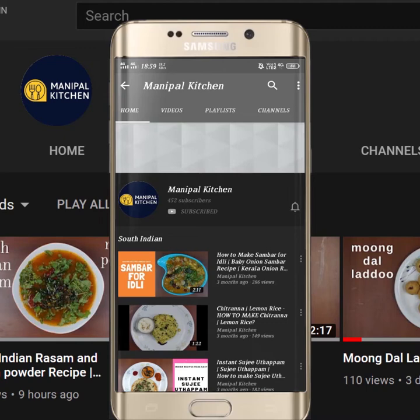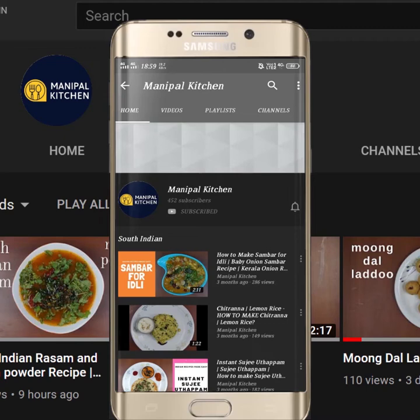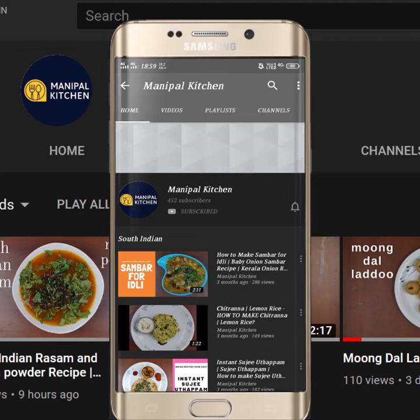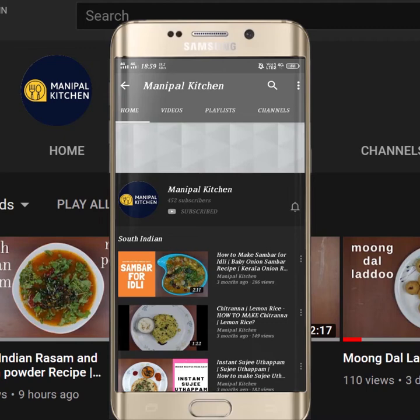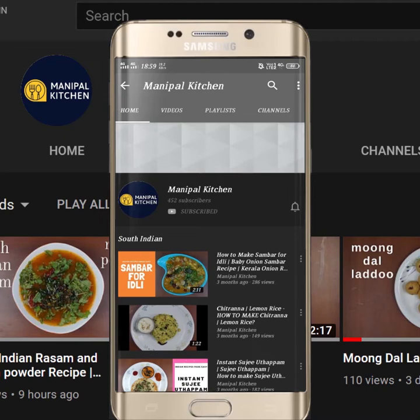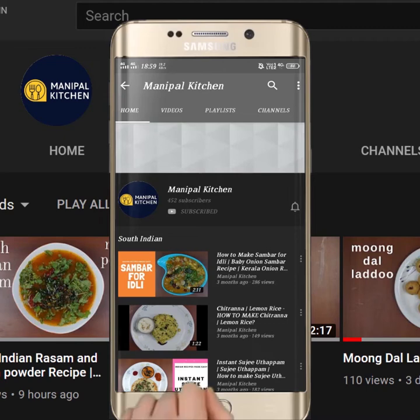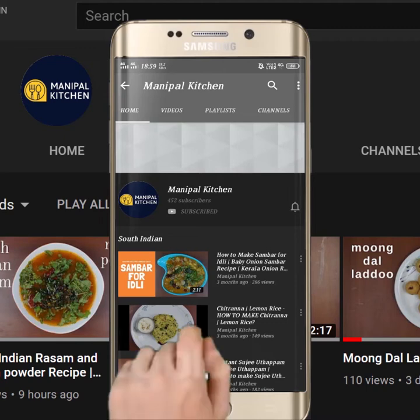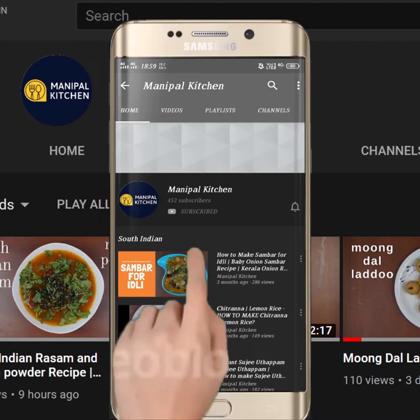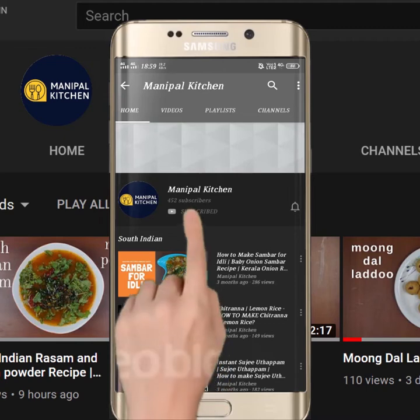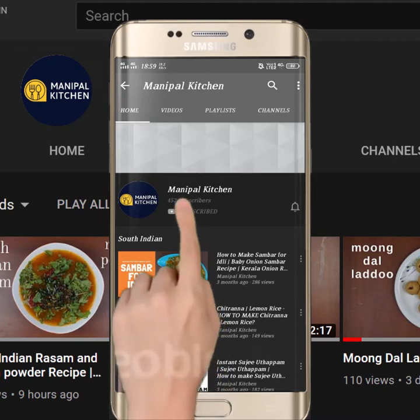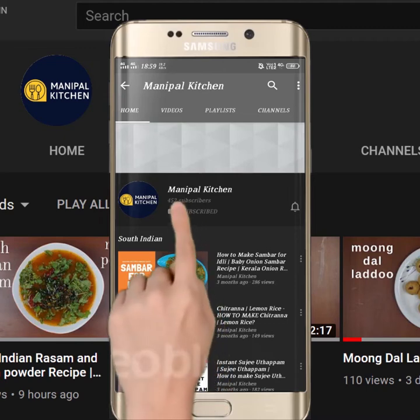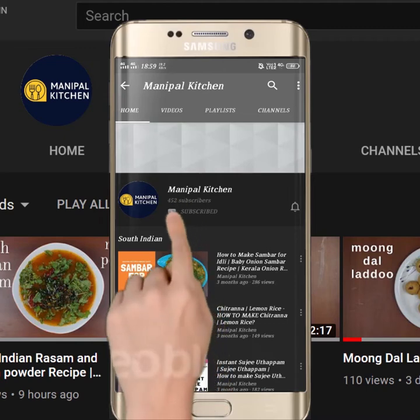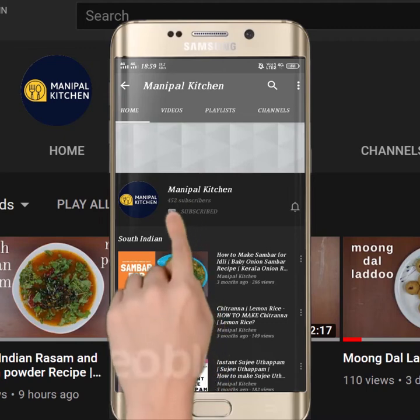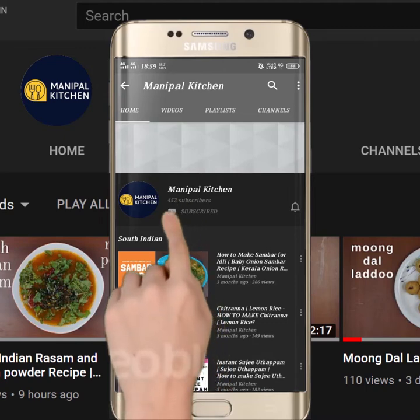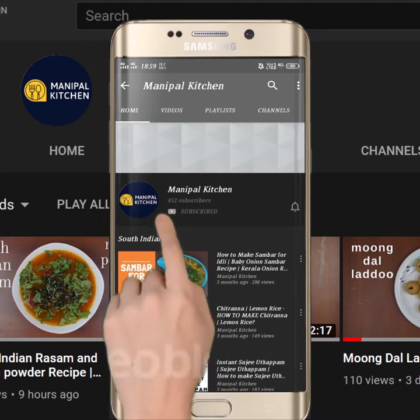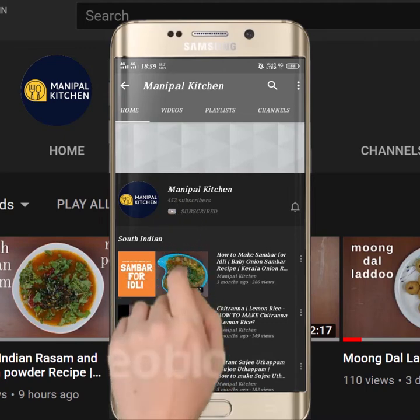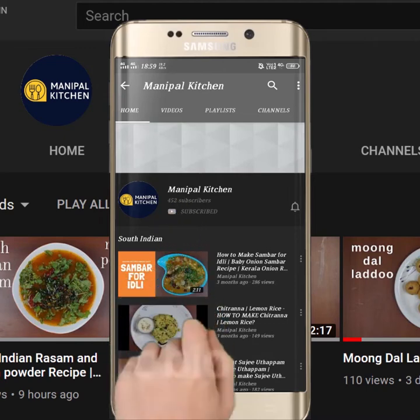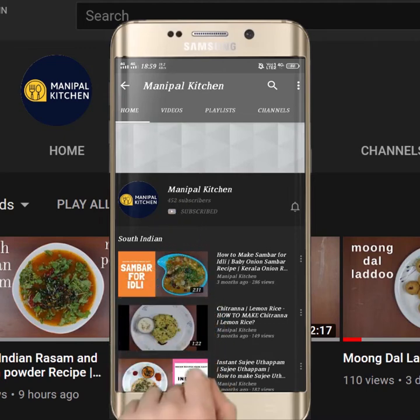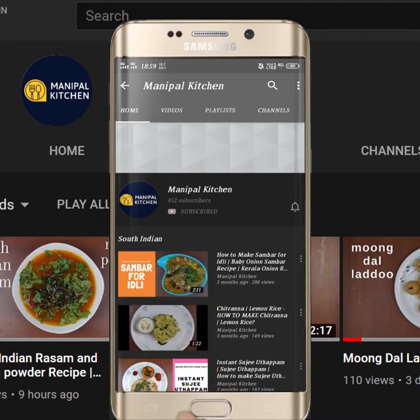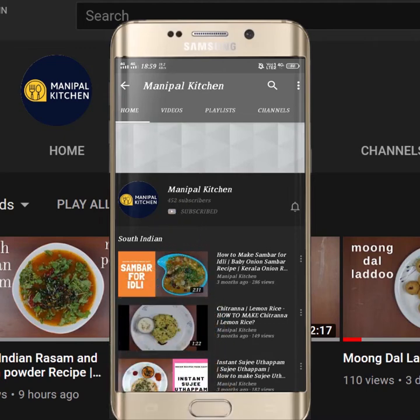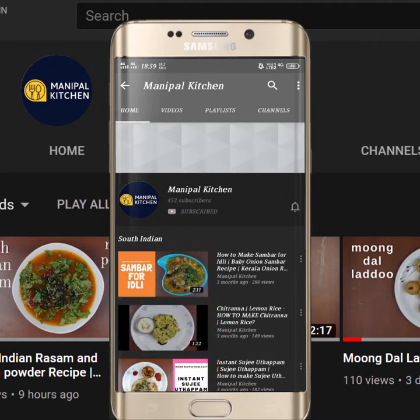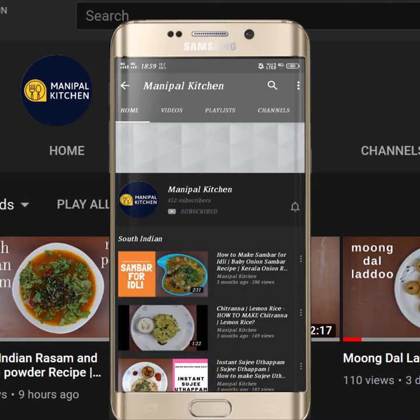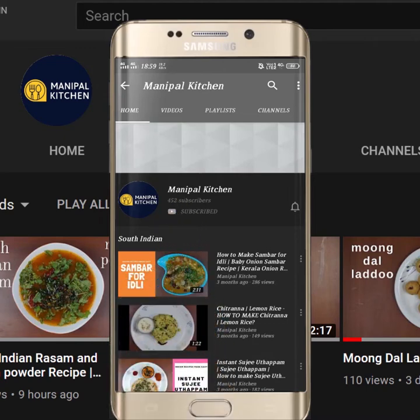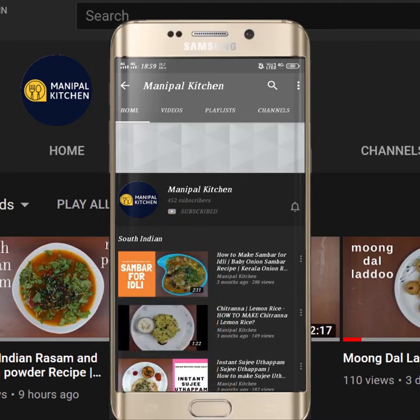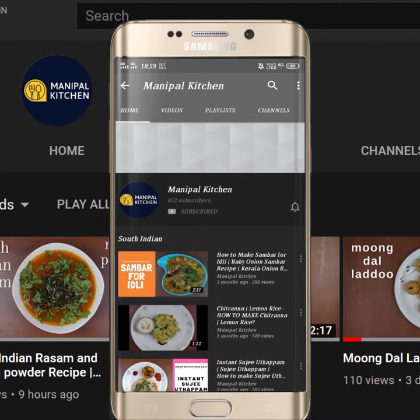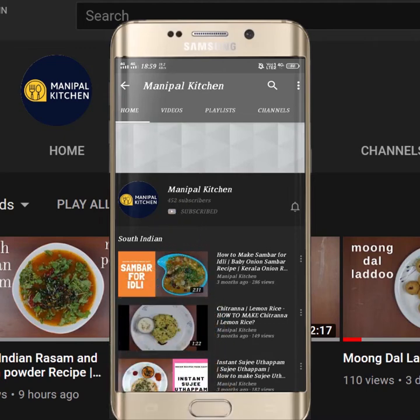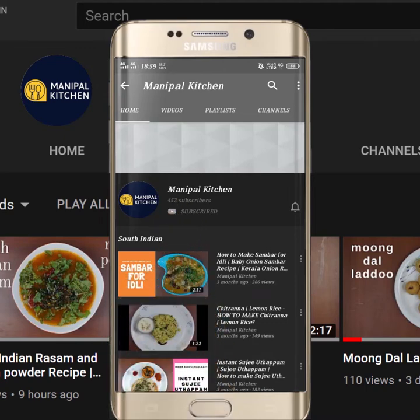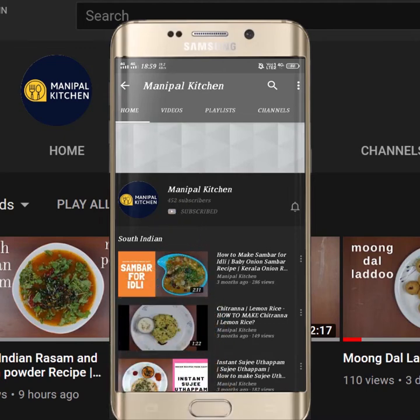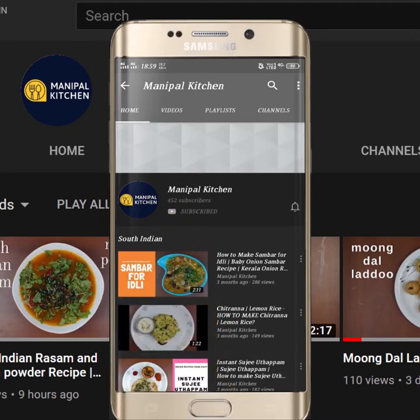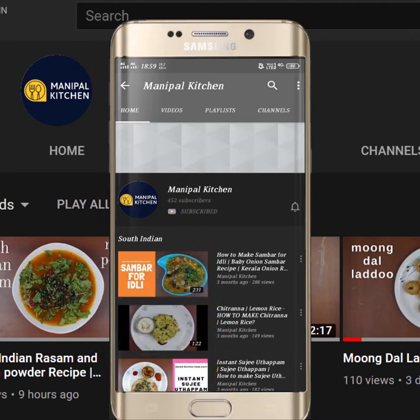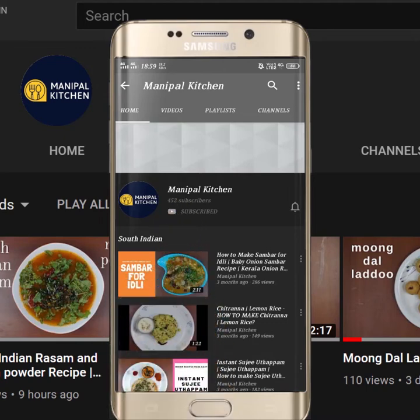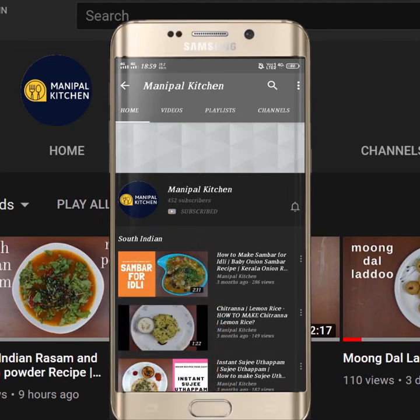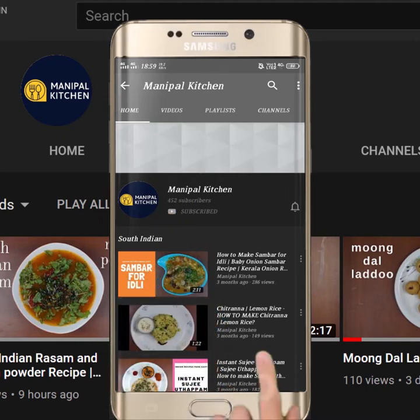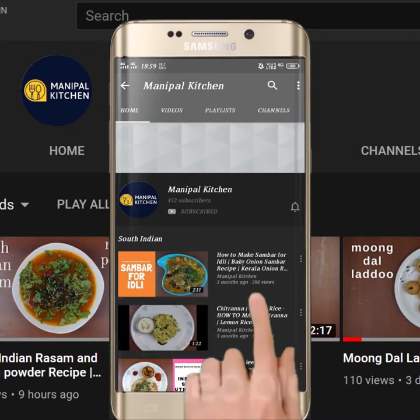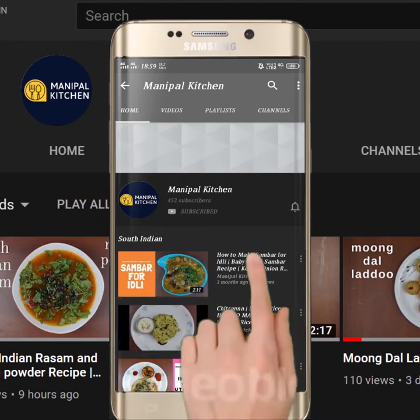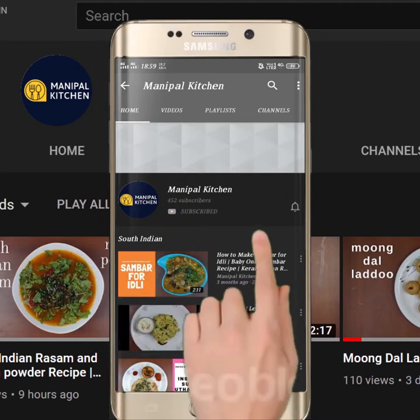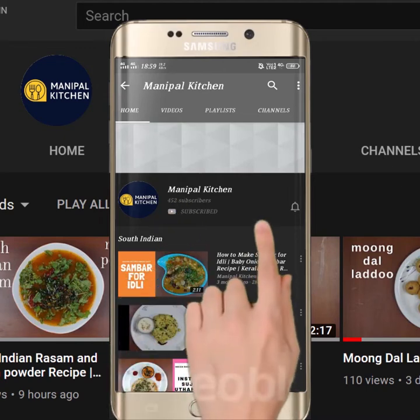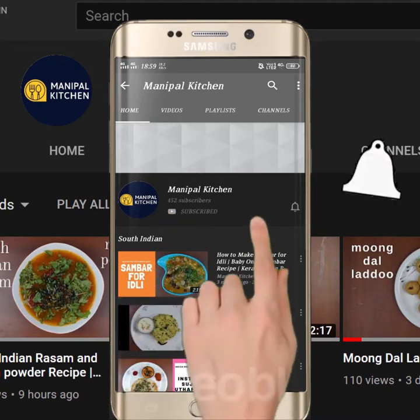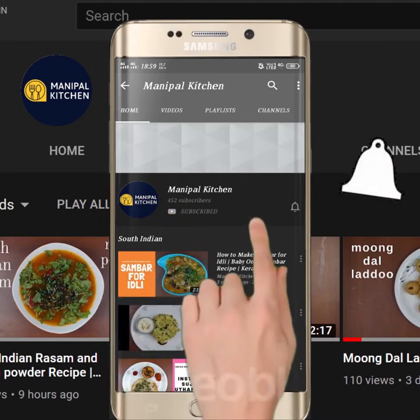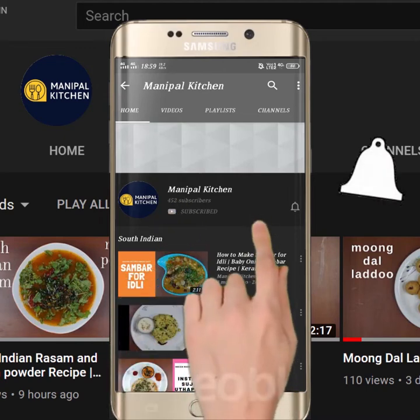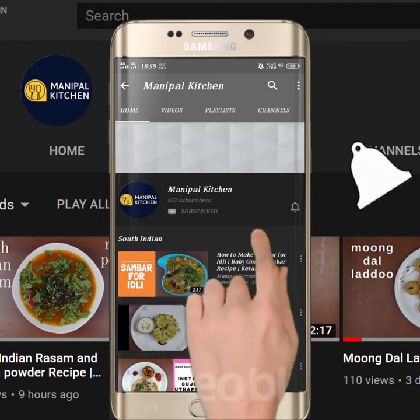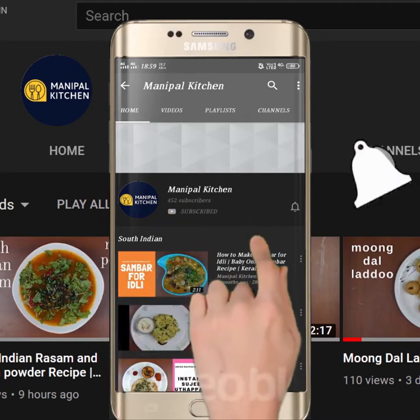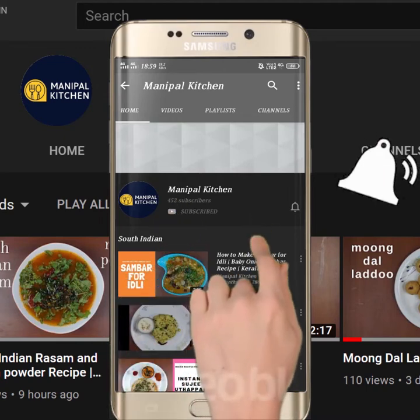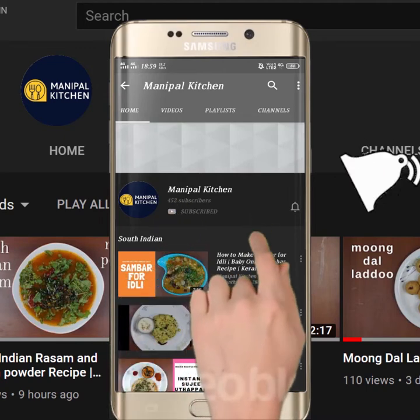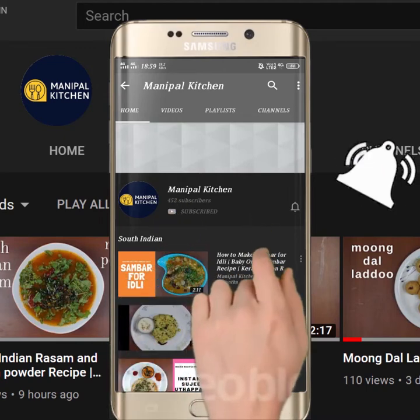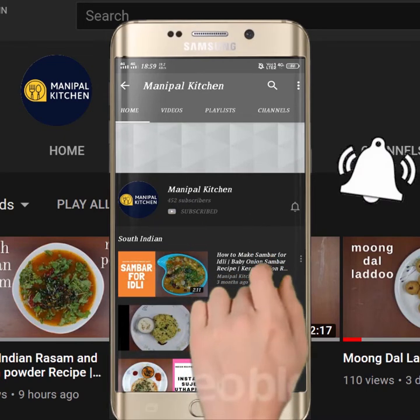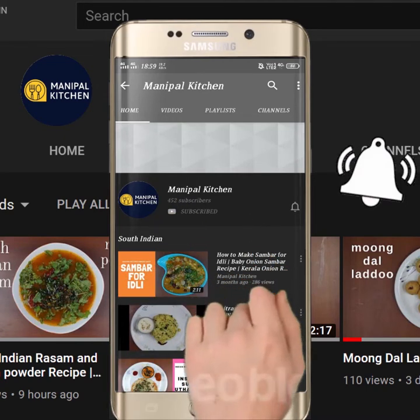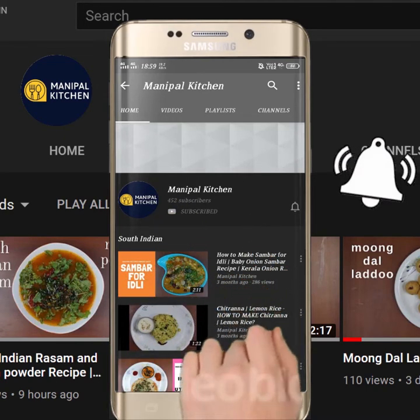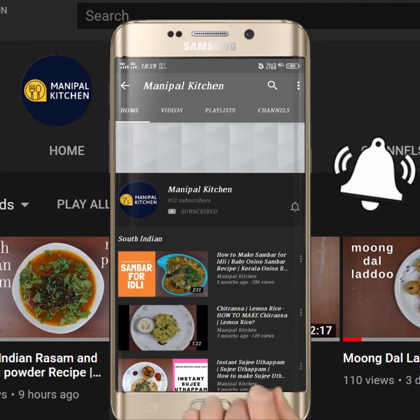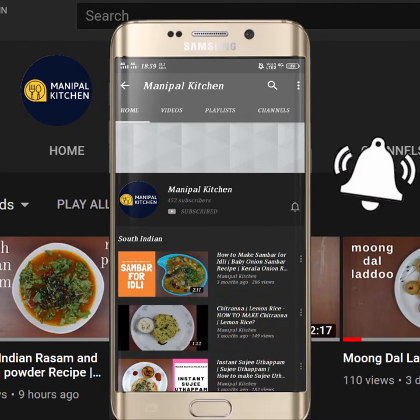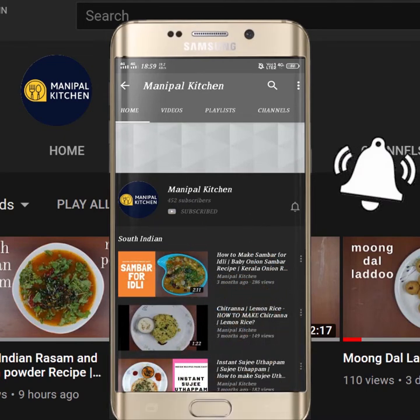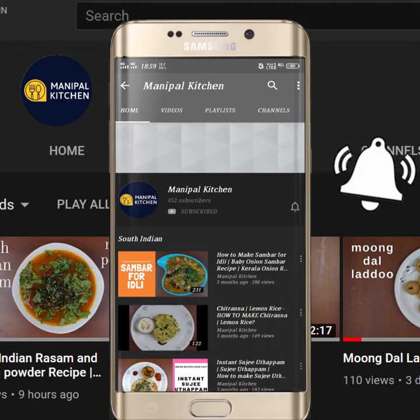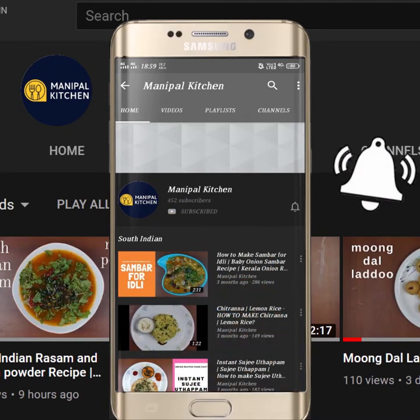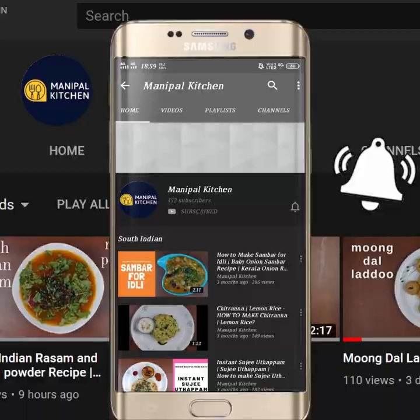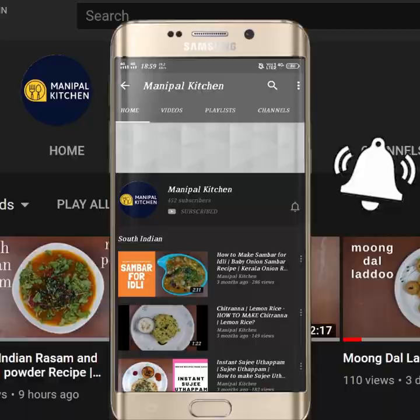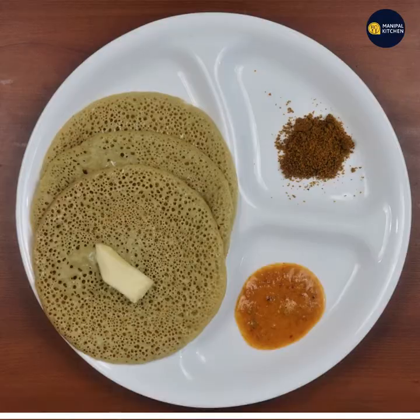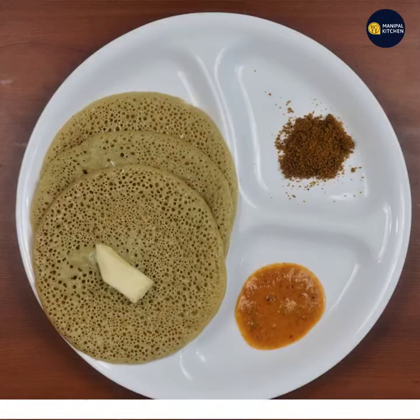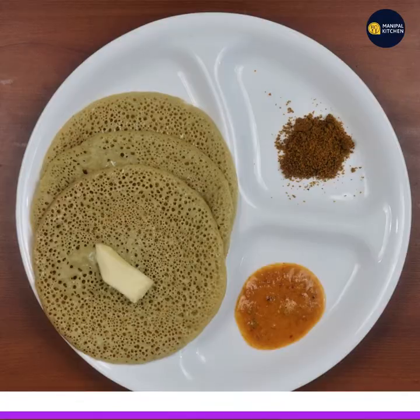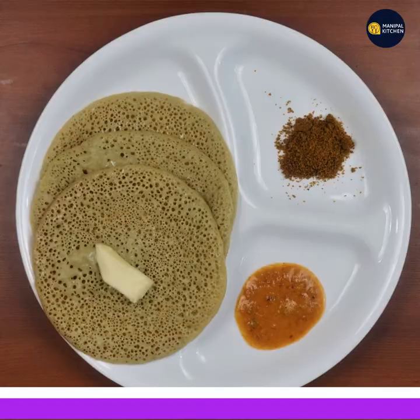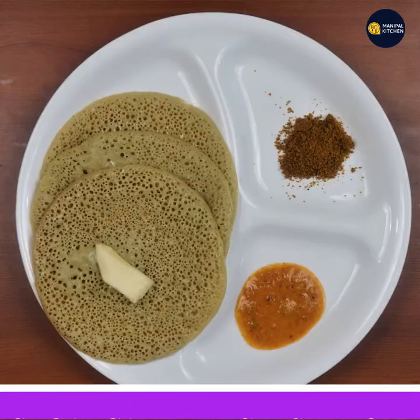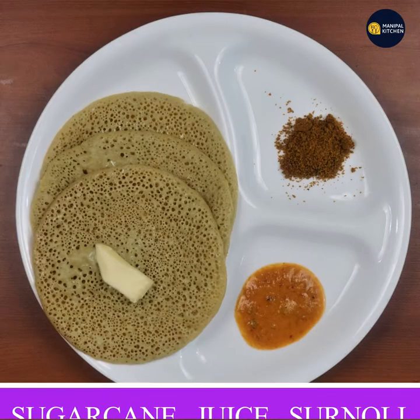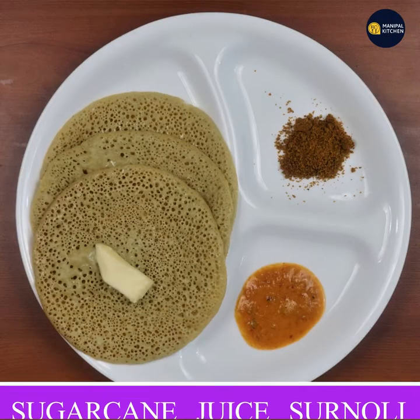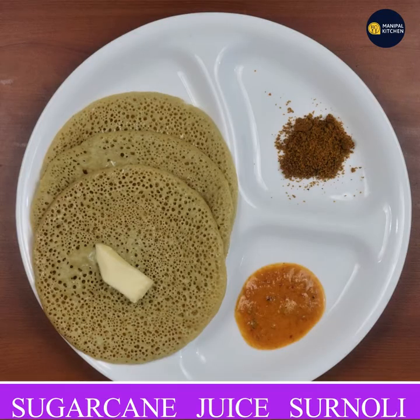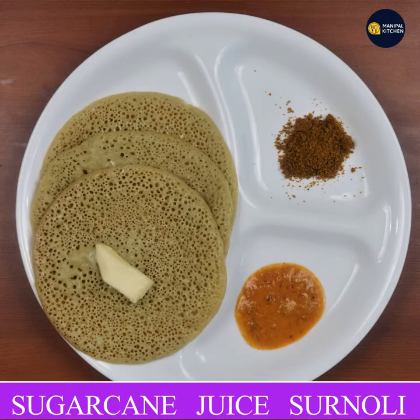Subscribe now and press the bell icon. Never miss an update. Welcome to the Whole Kitchen Graha.